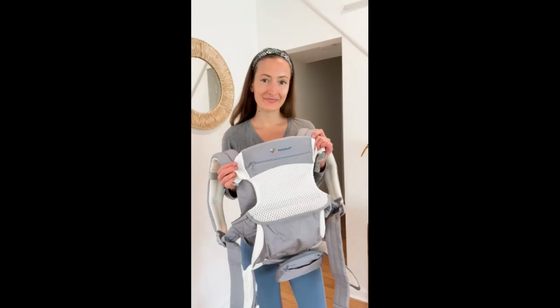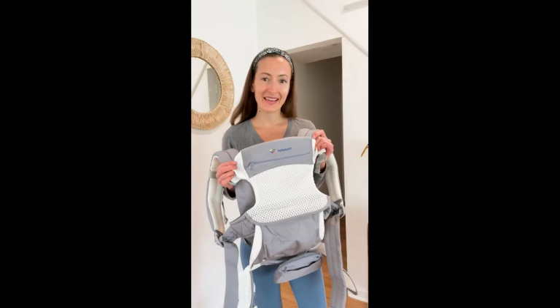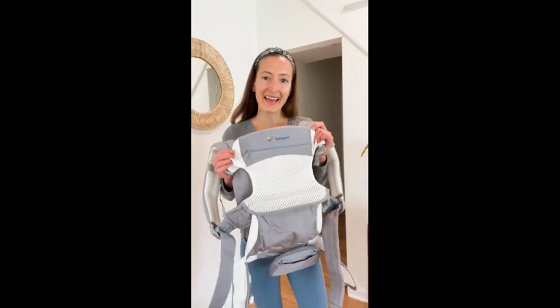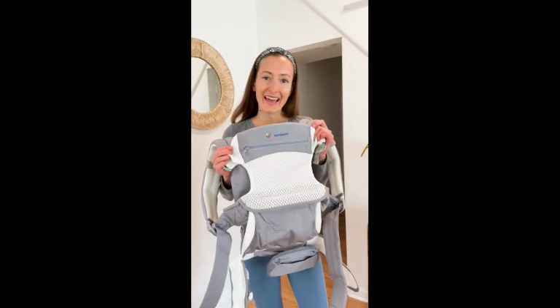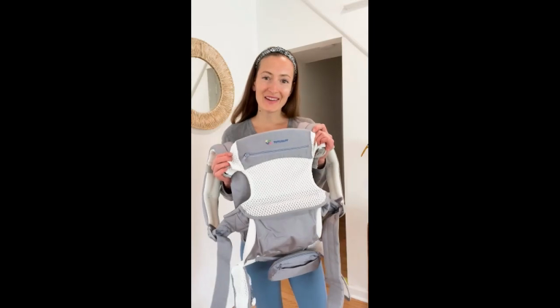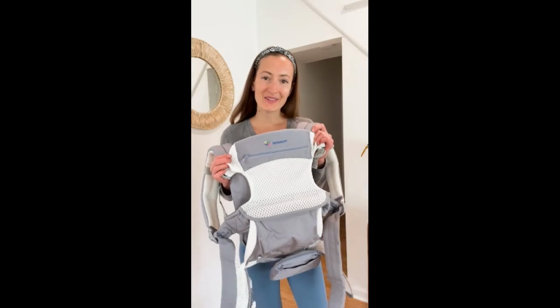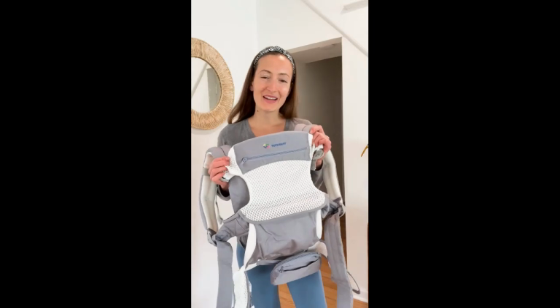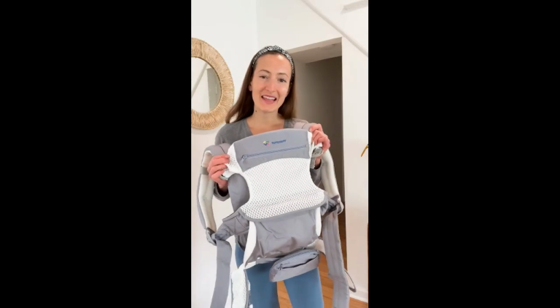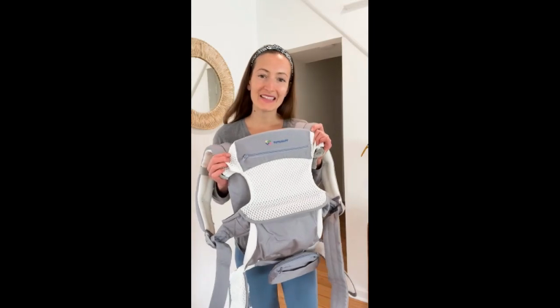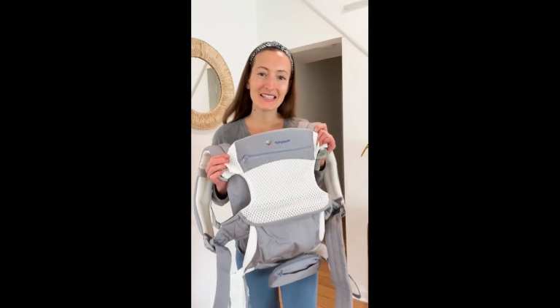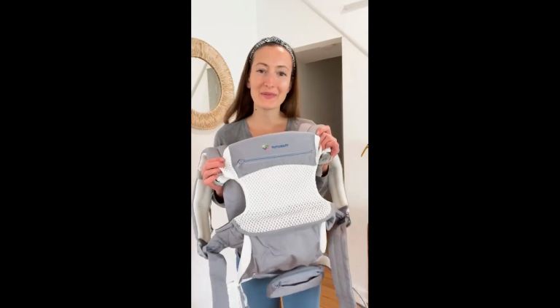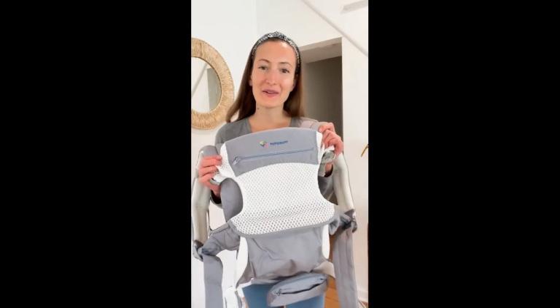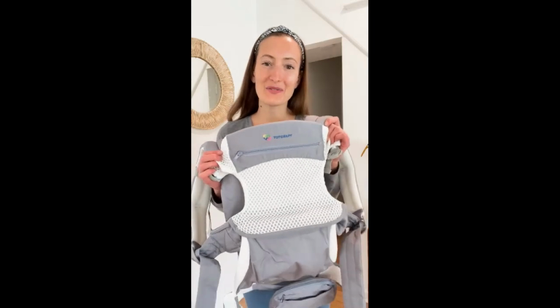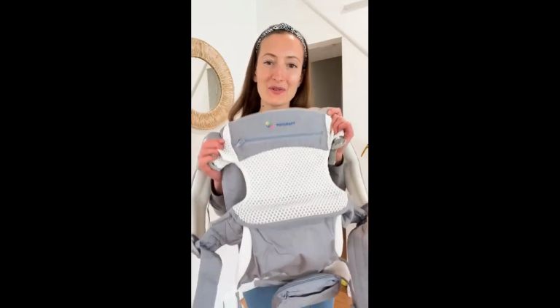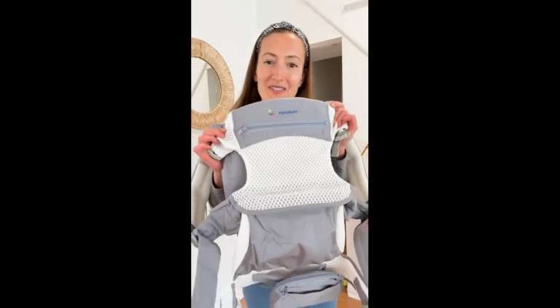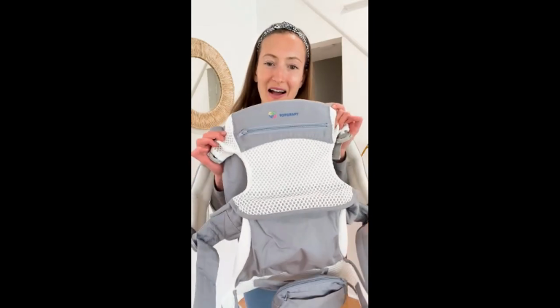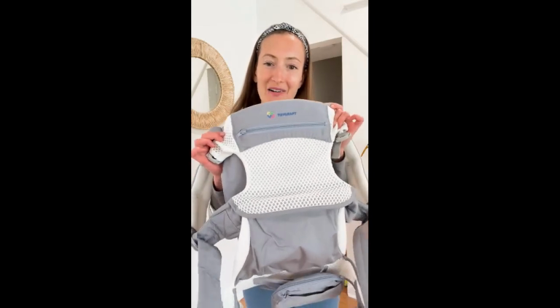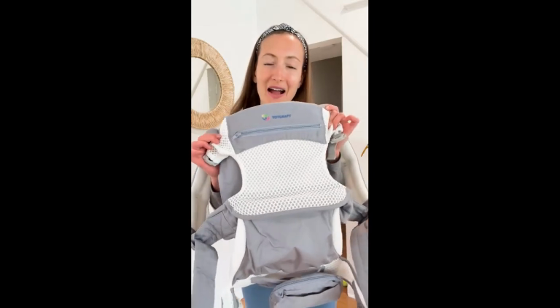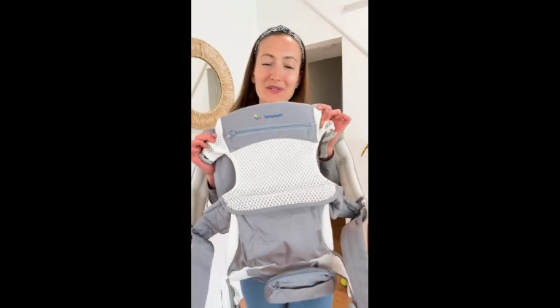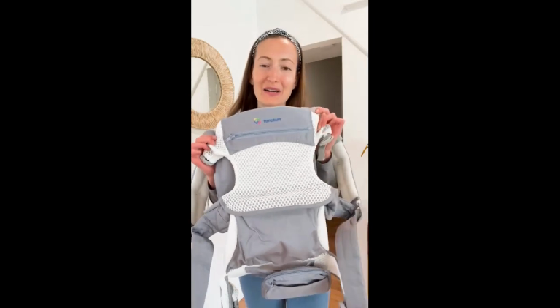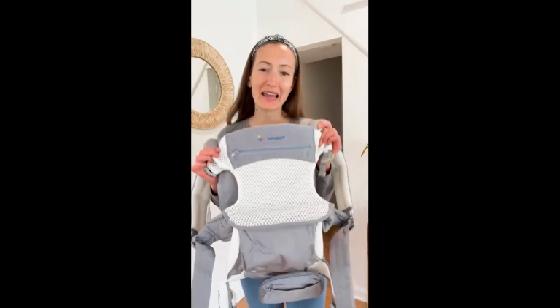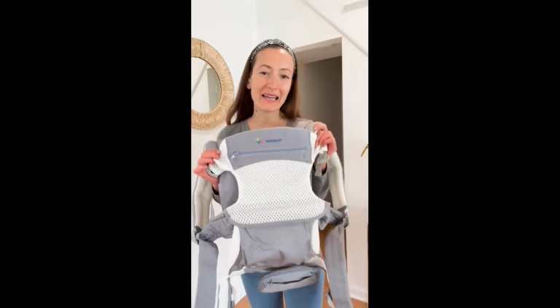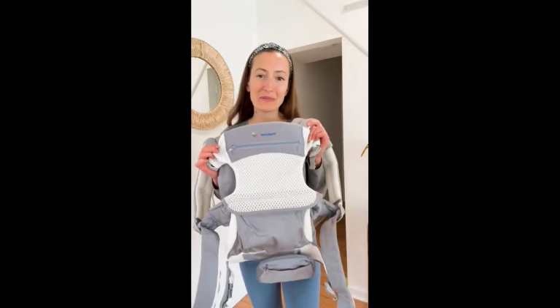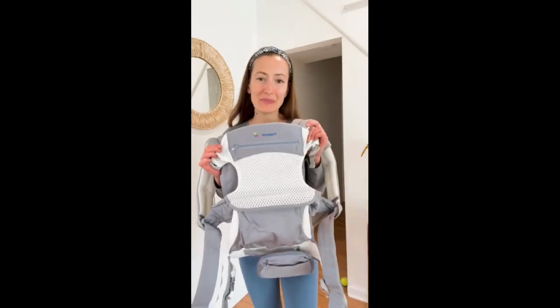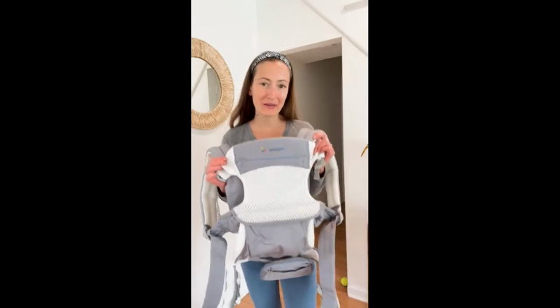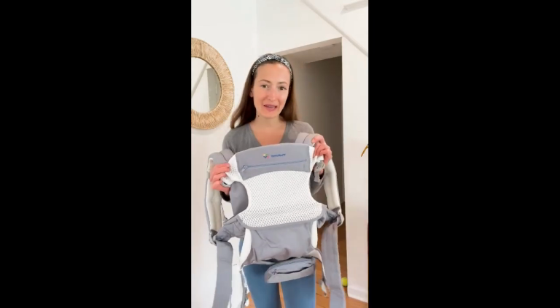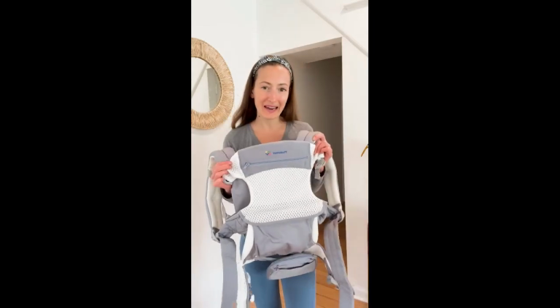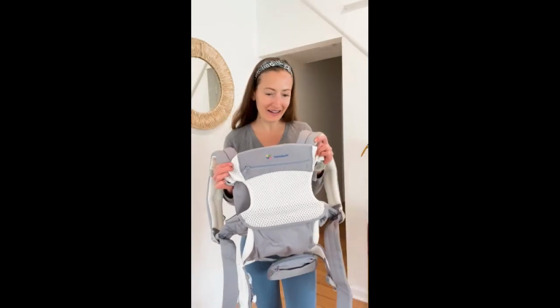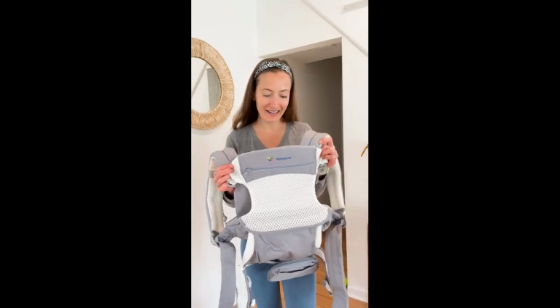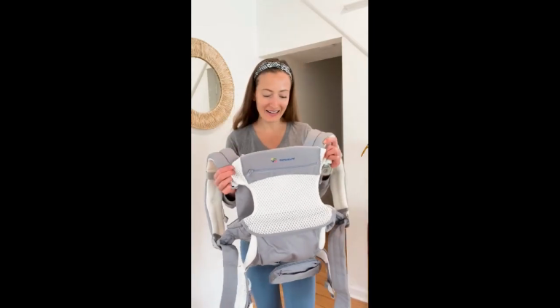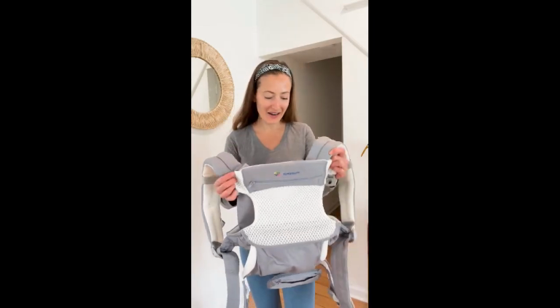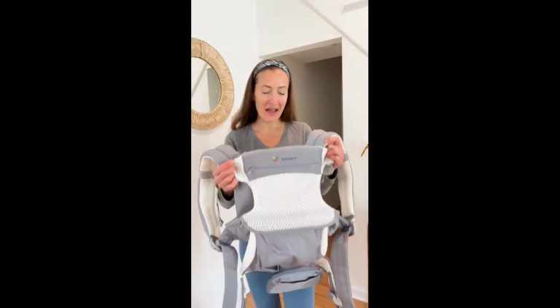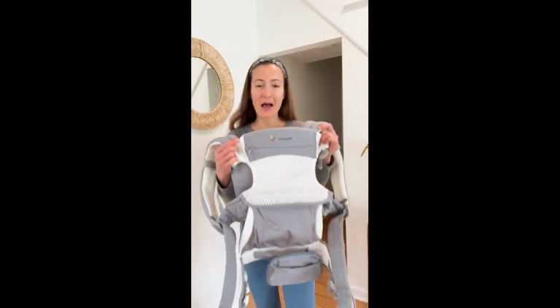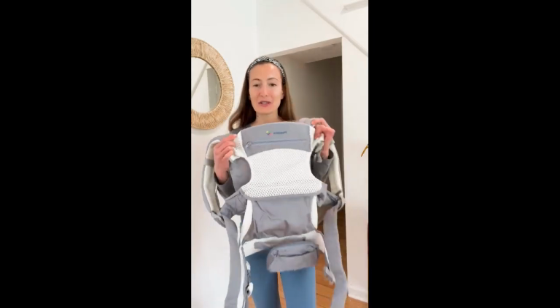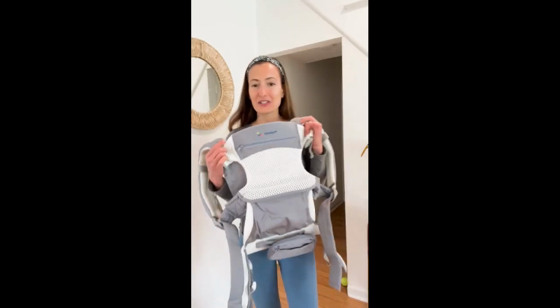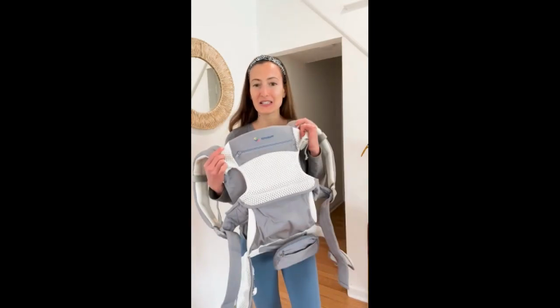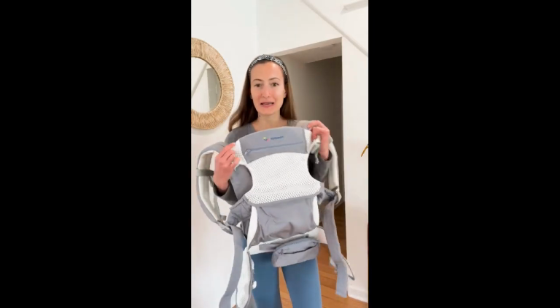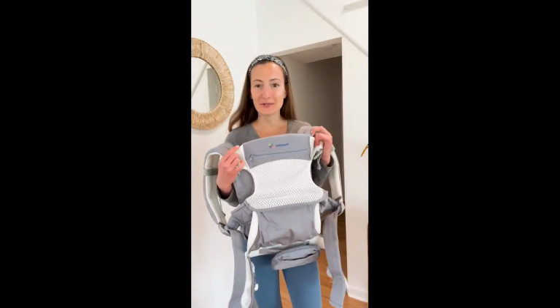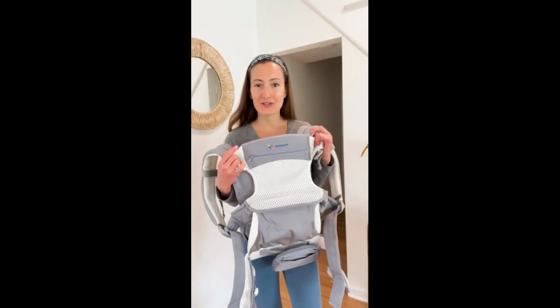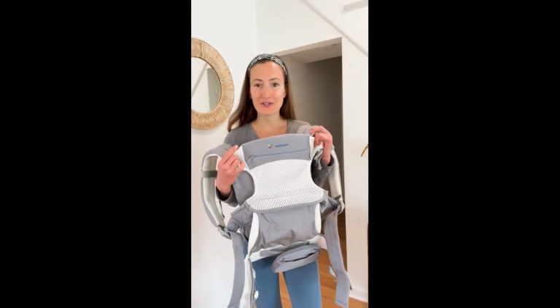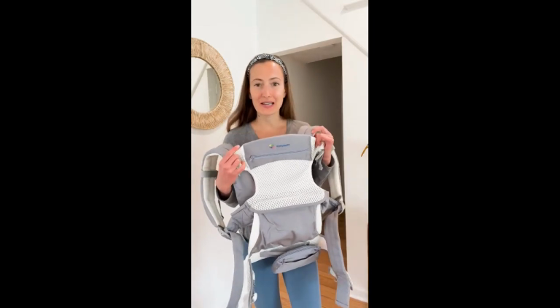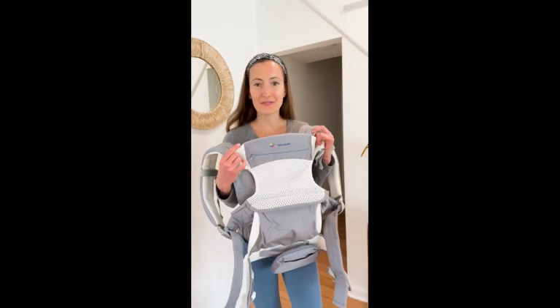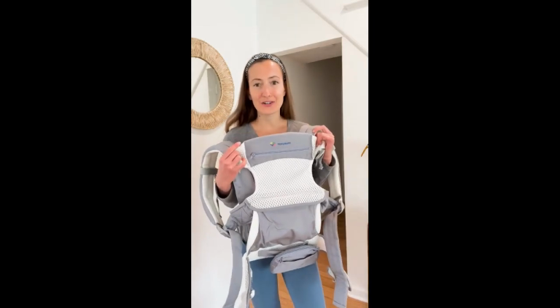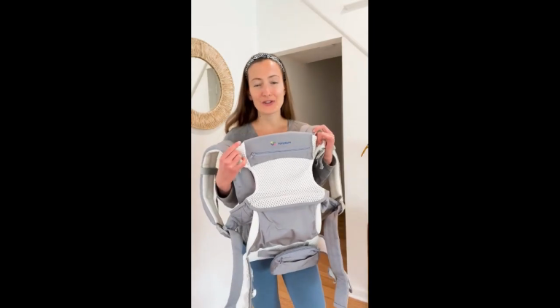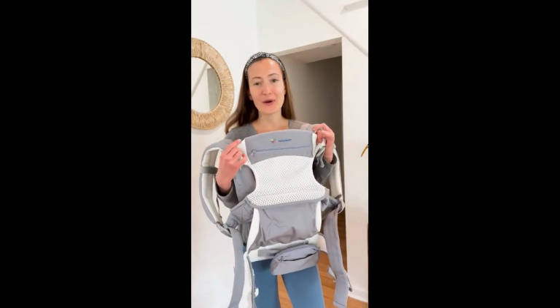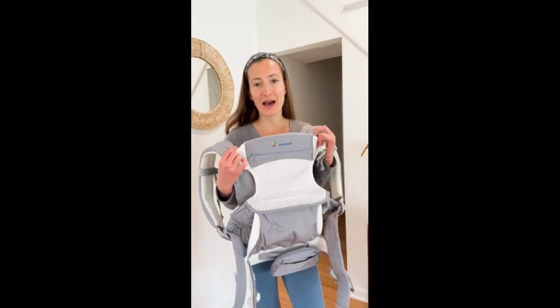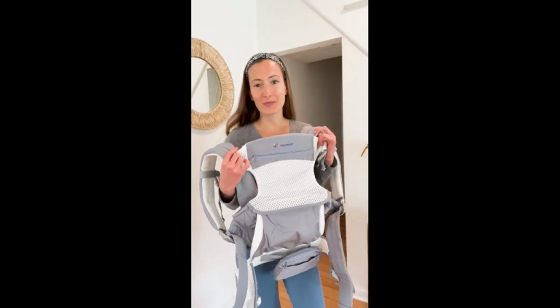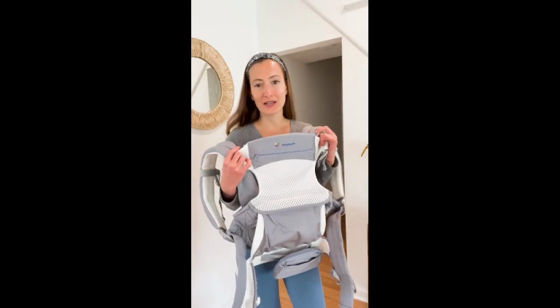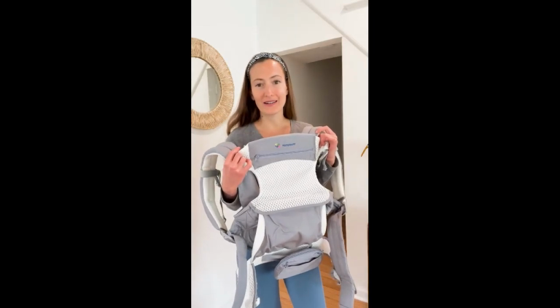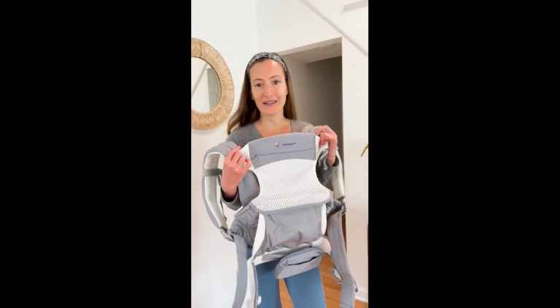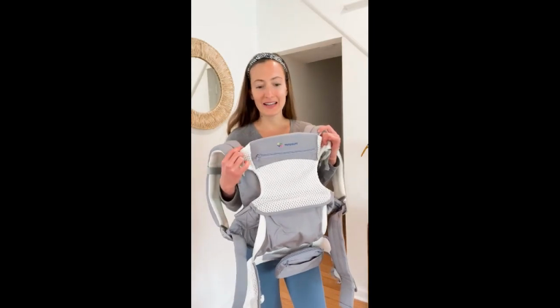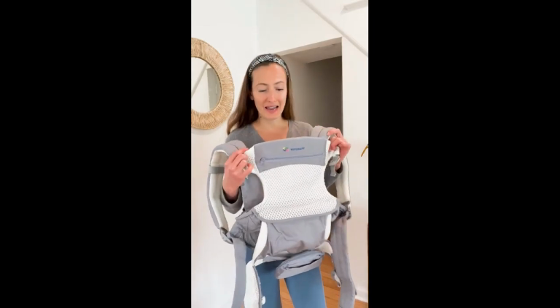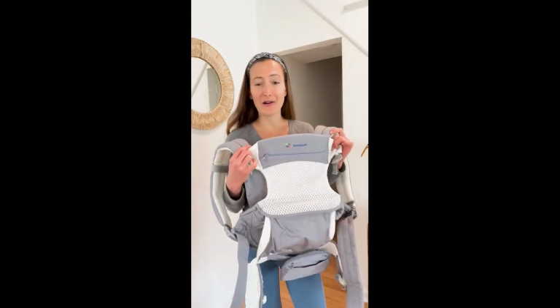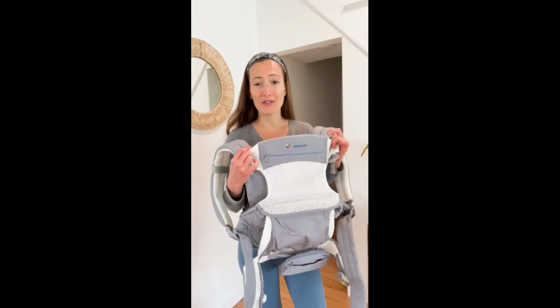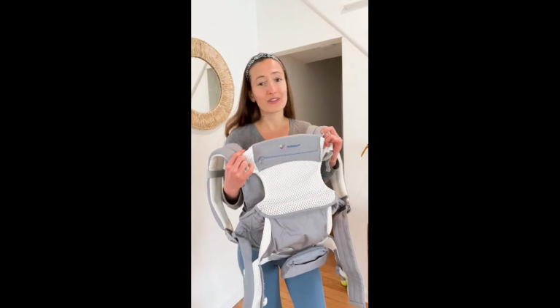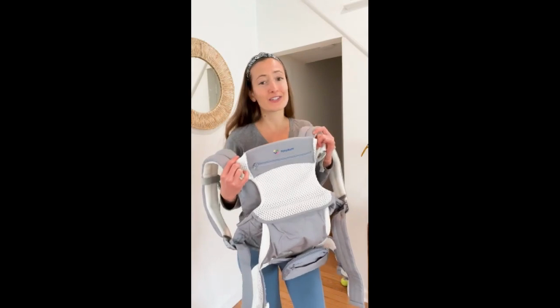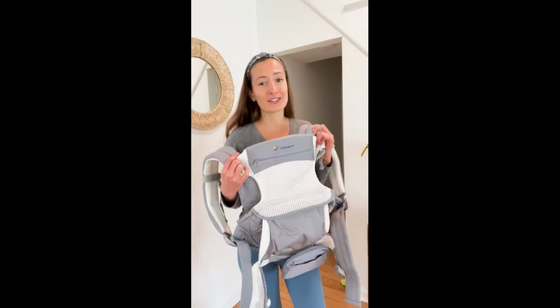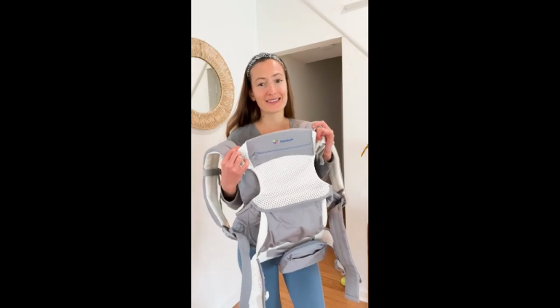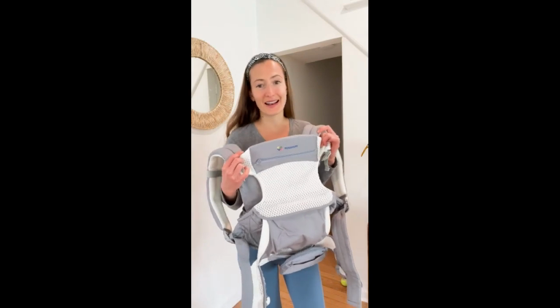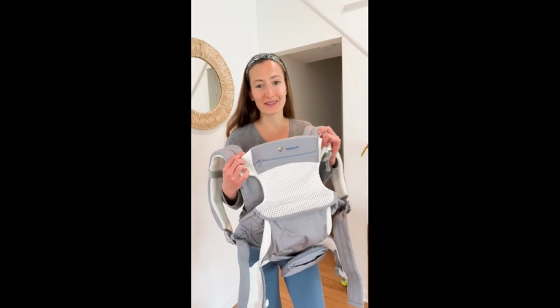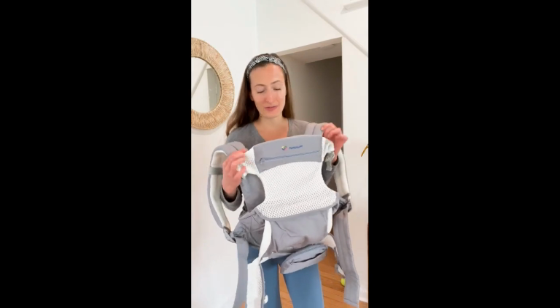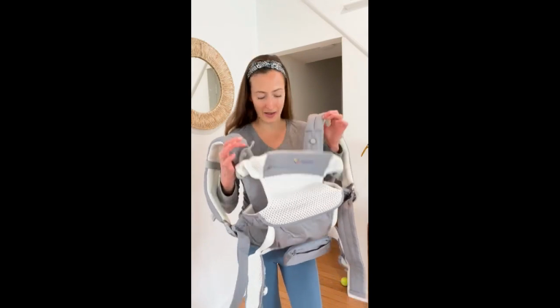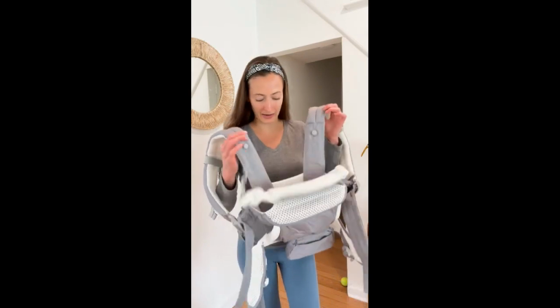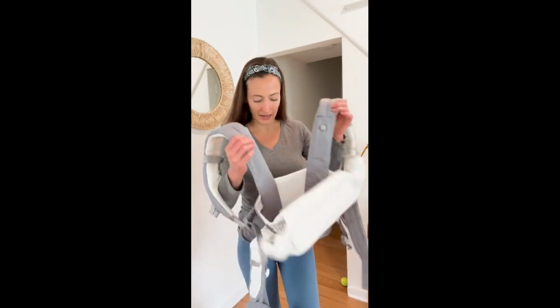Hey everyone, this is my review of TopCraft's Organic Baby Carrier. I'm just going to demonstrate for you how to put it on and all the features that I love about it.